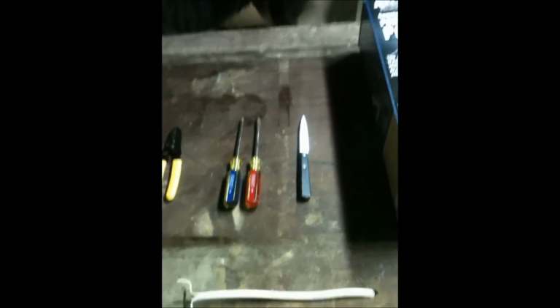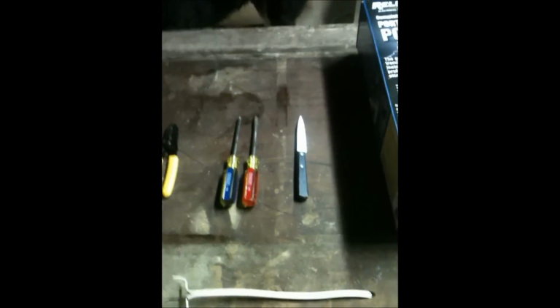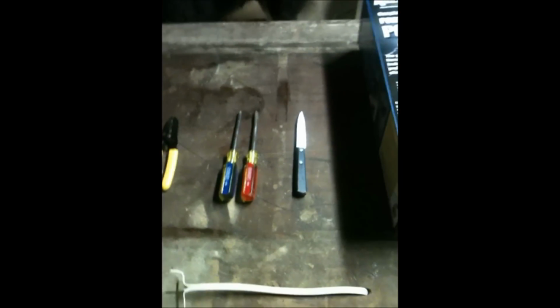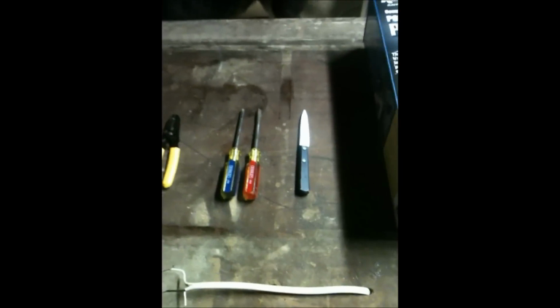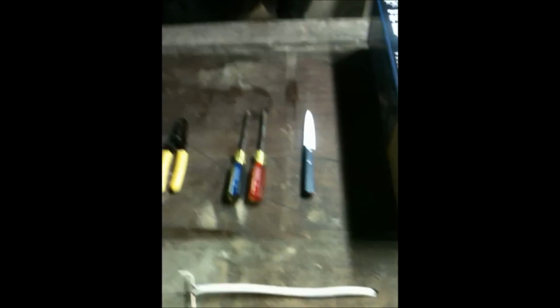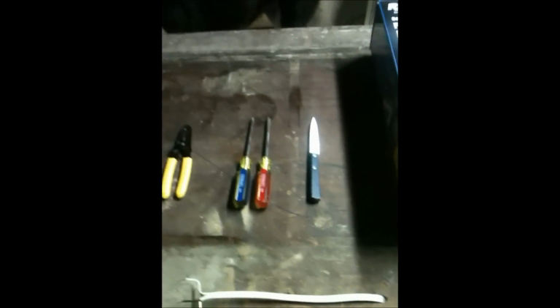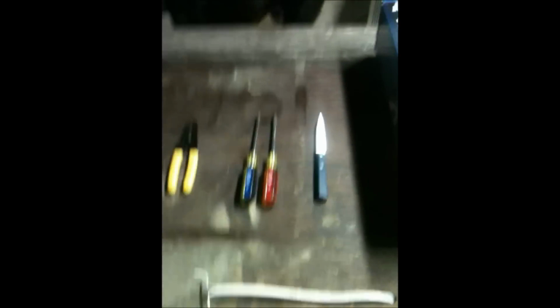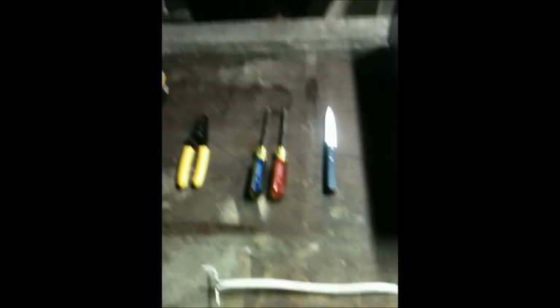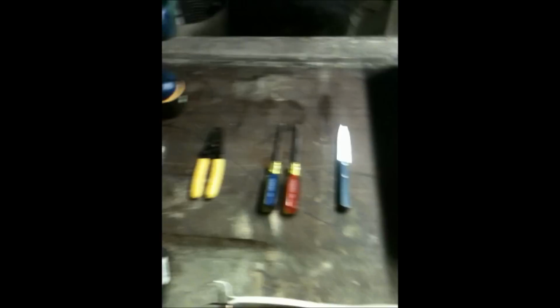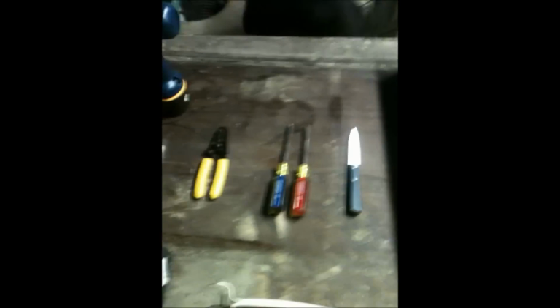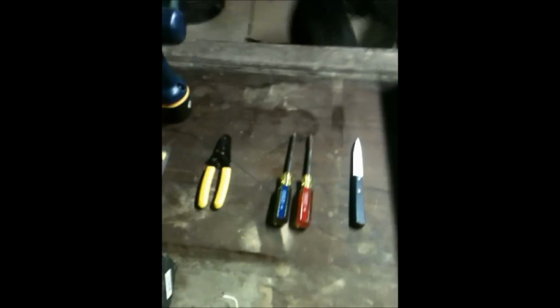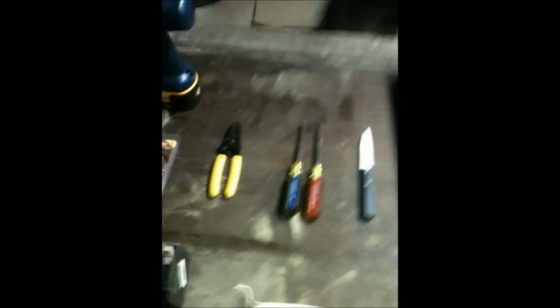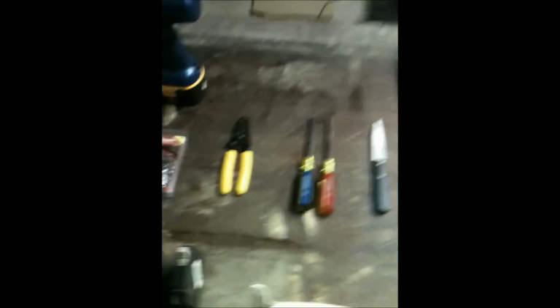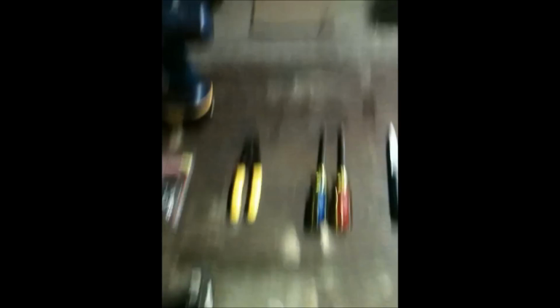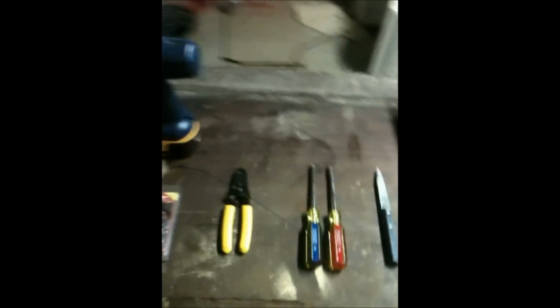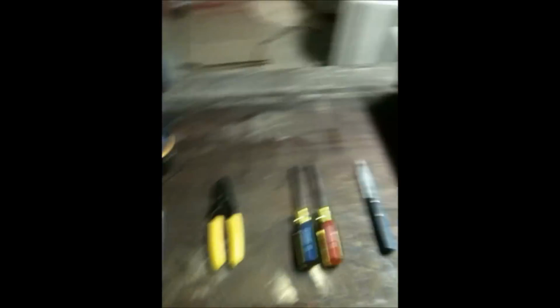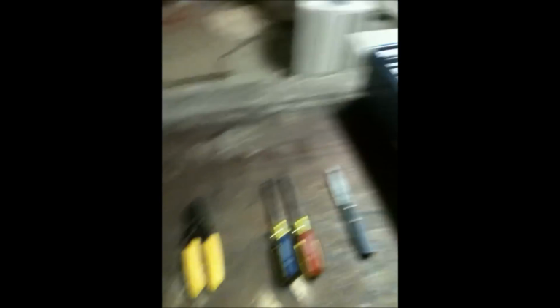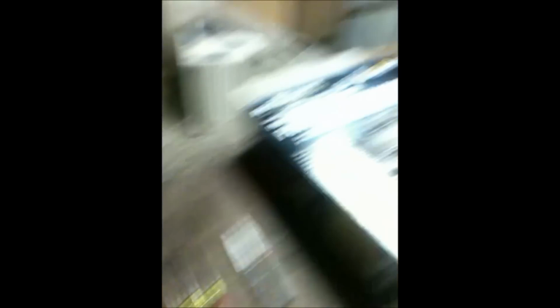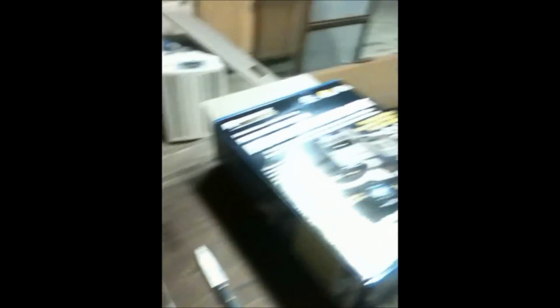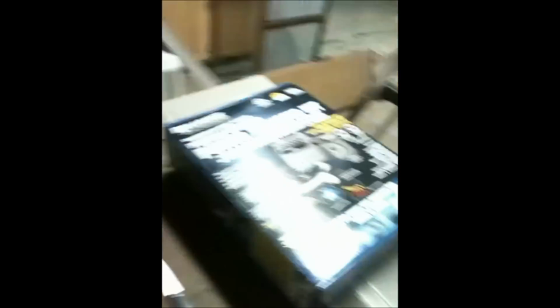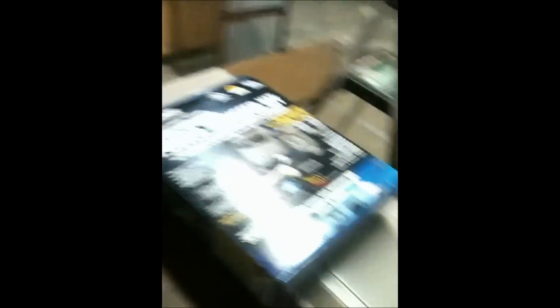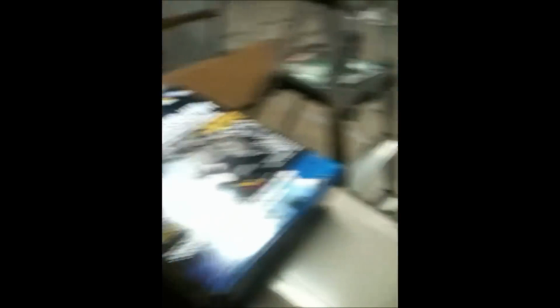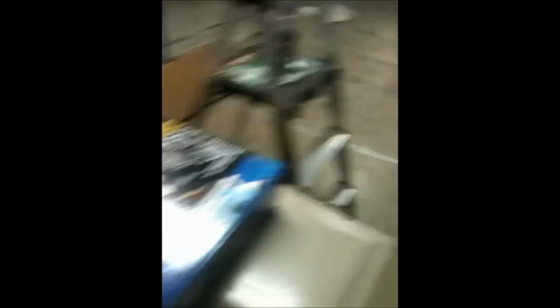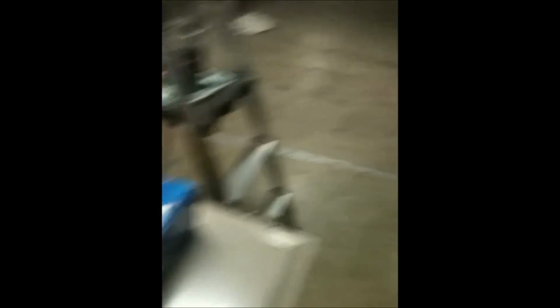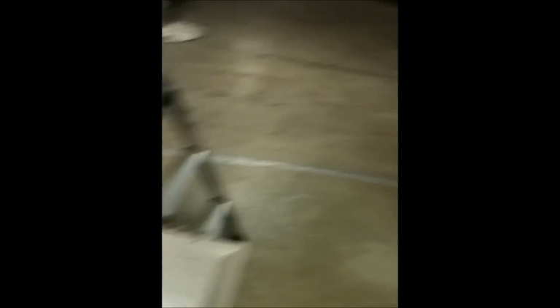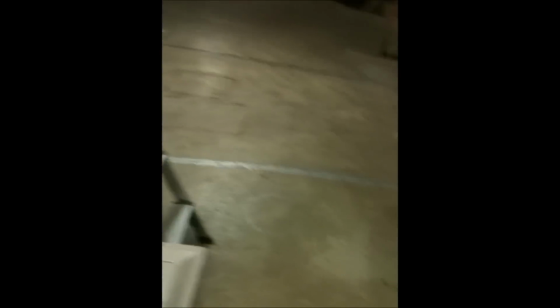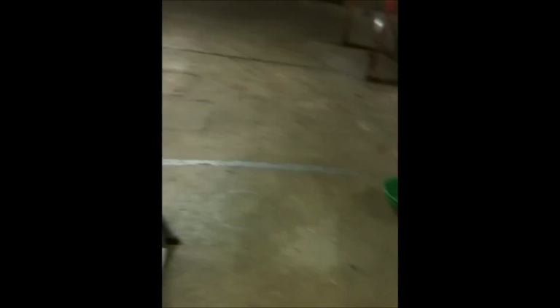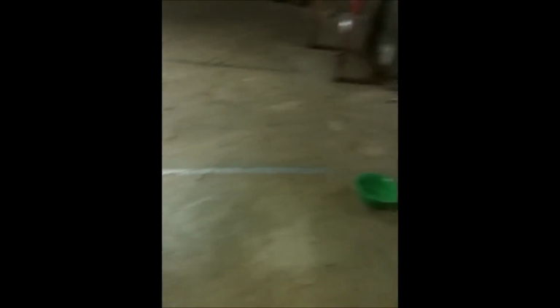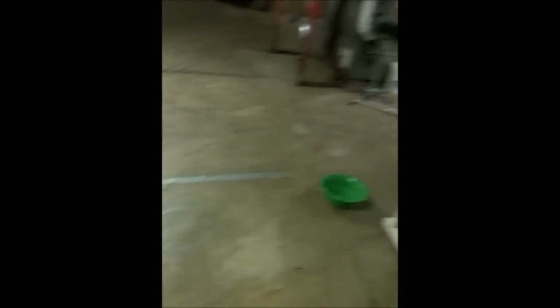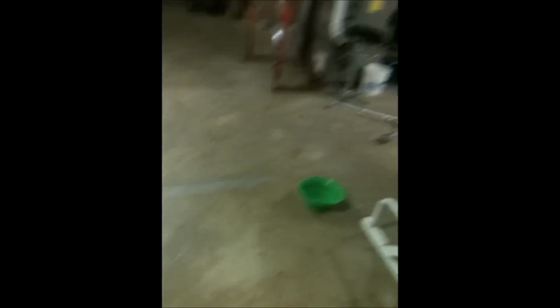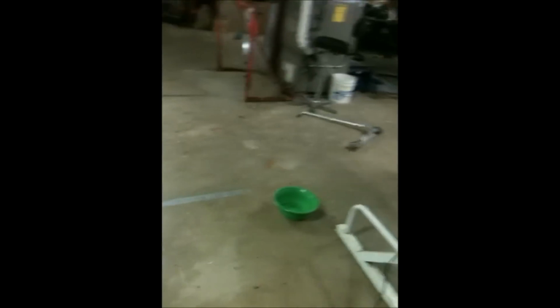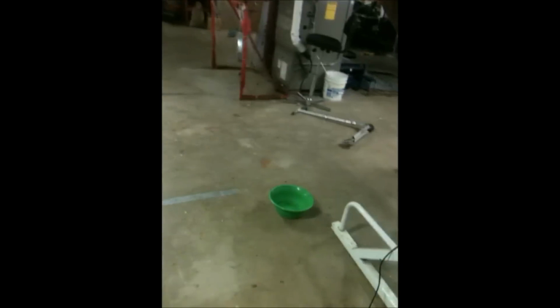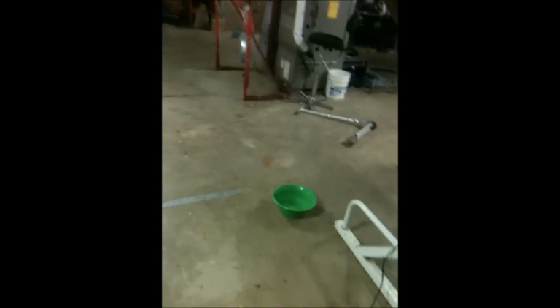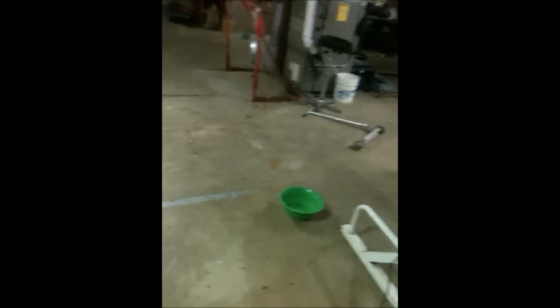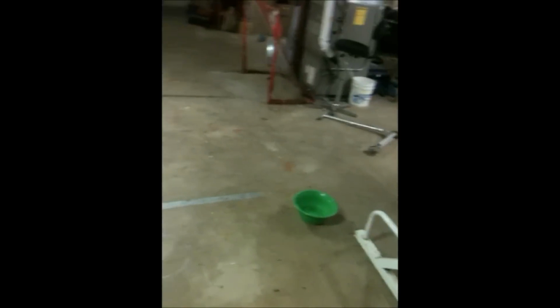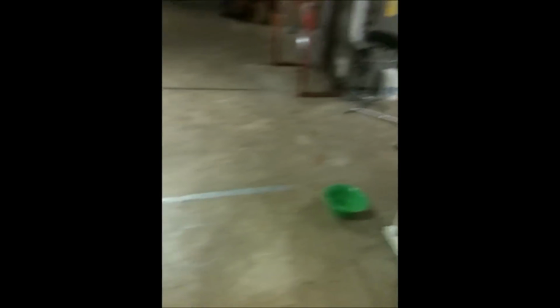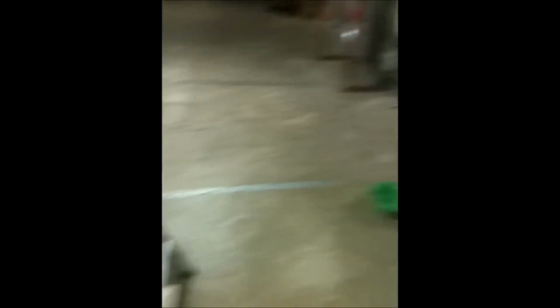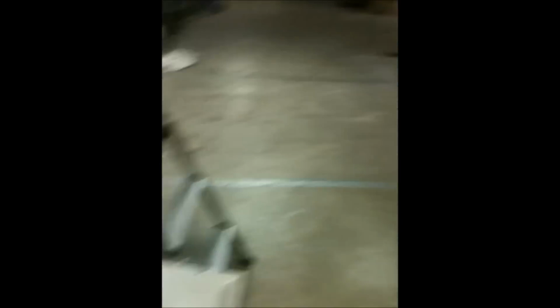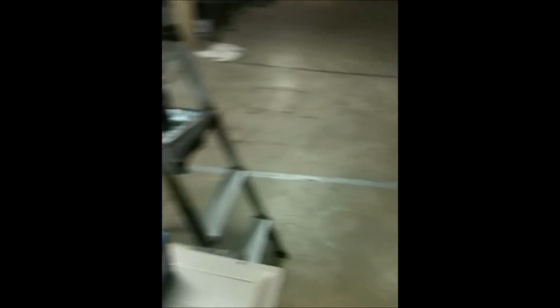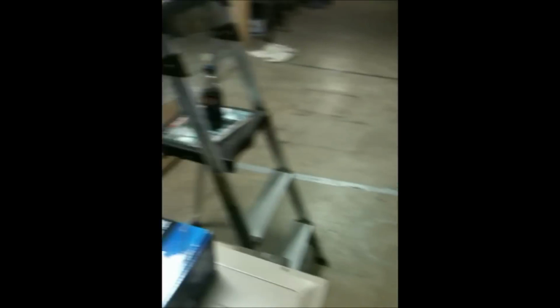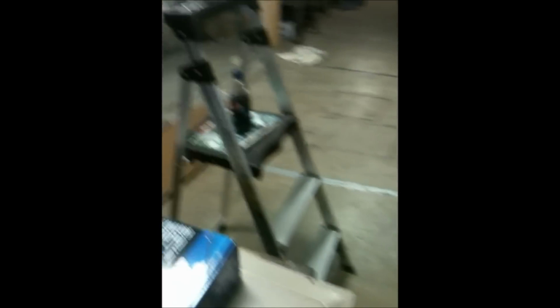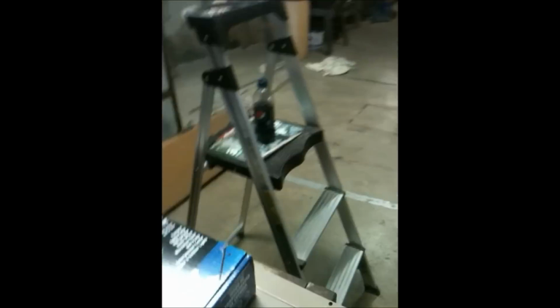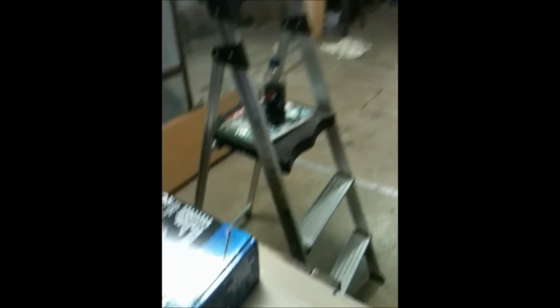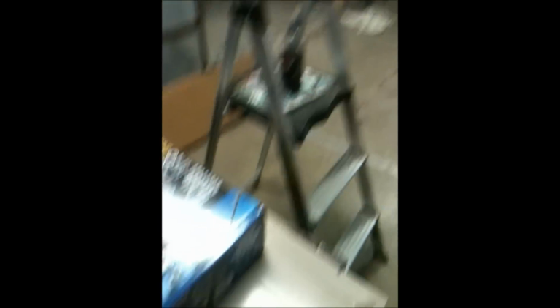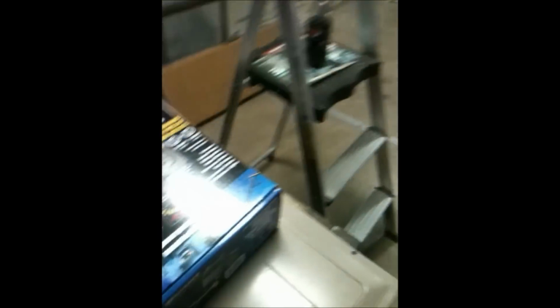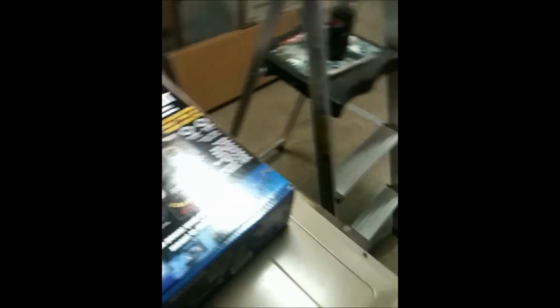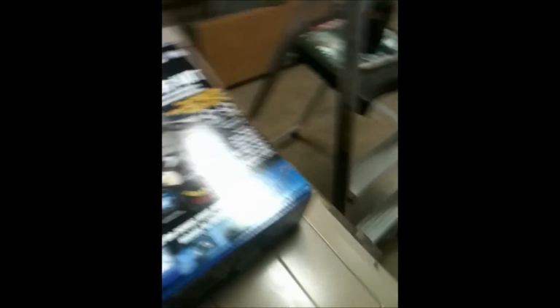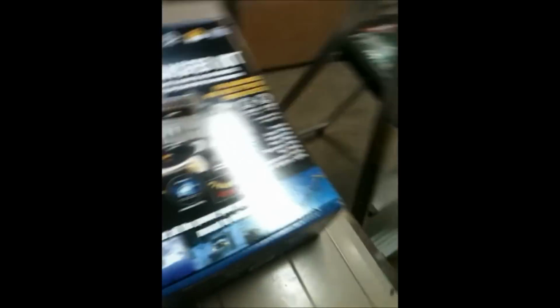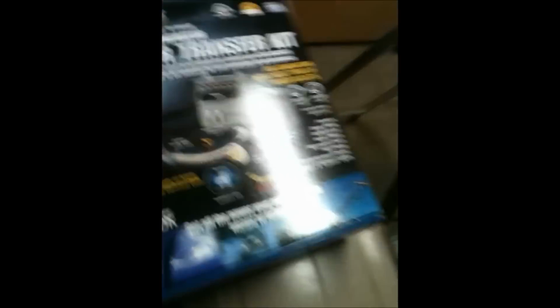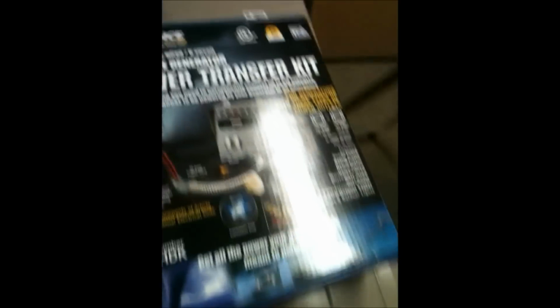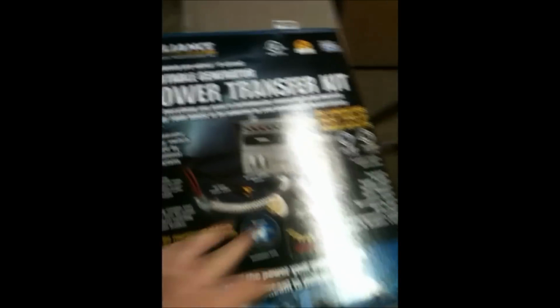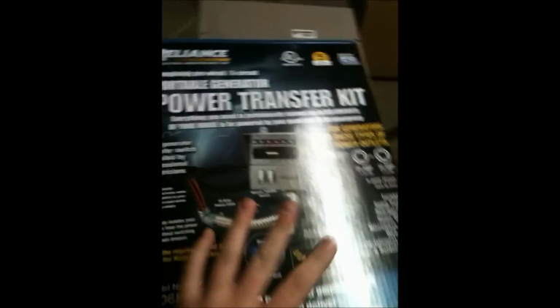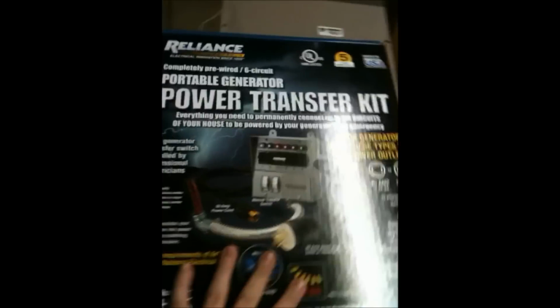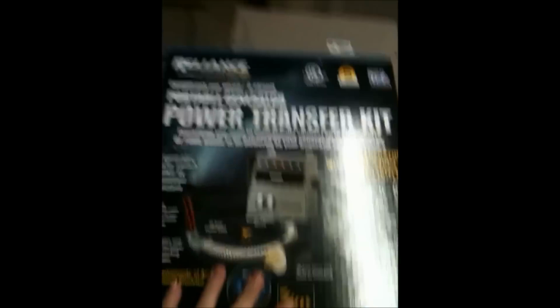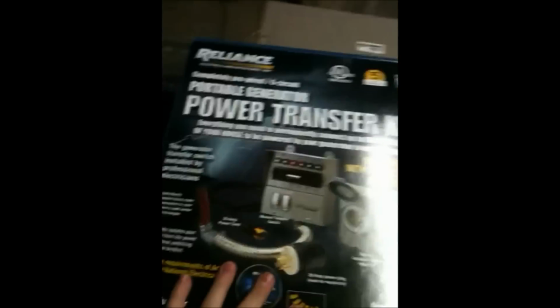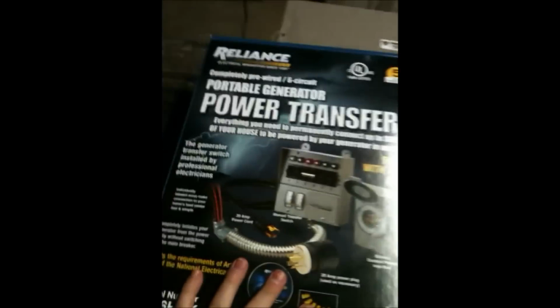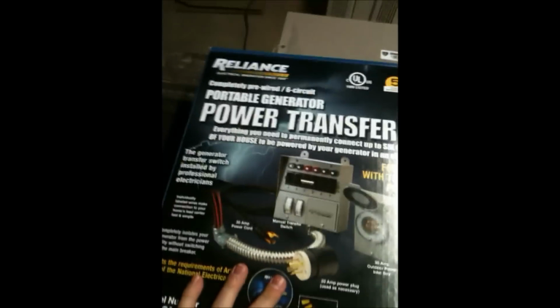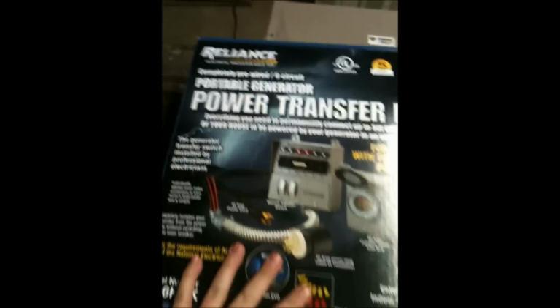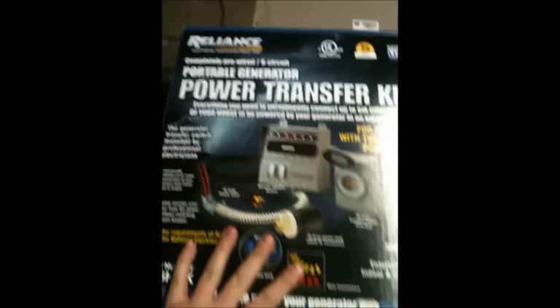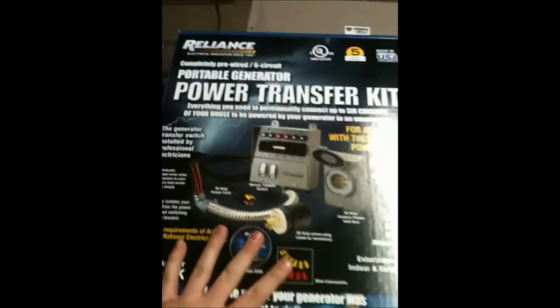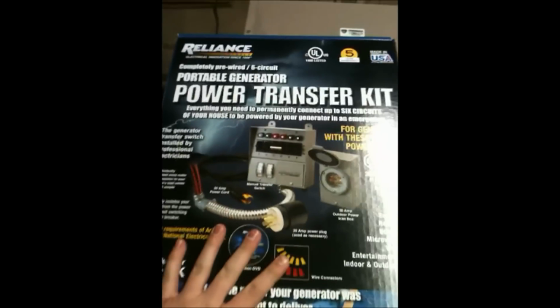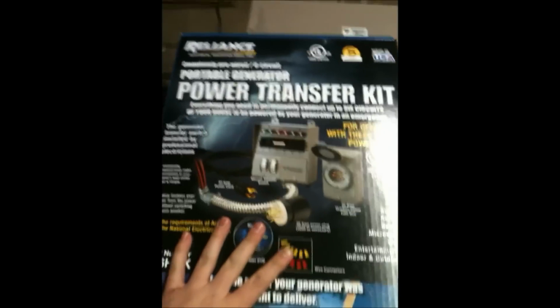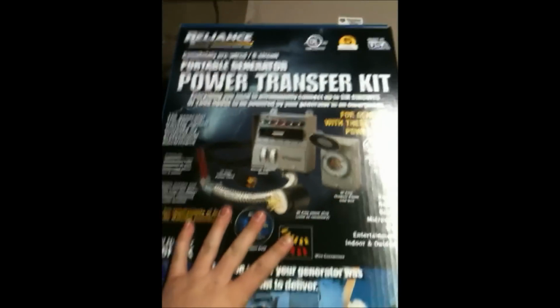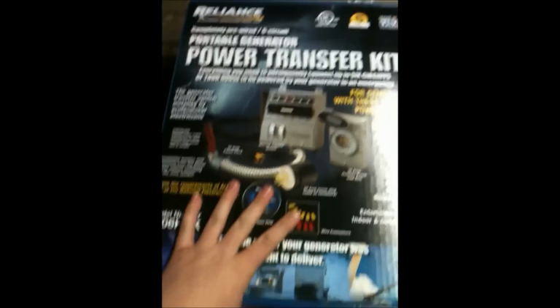Hey YouTube, Z-Man here, and my dog is an idiot. So as you can see, we have a Reliance Transfer Switch here.